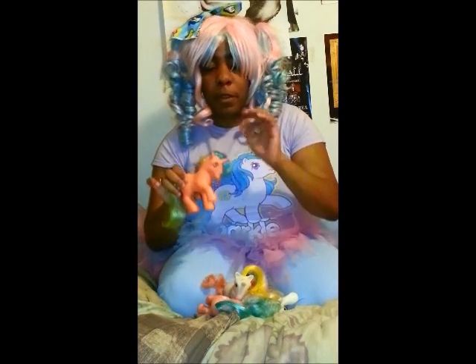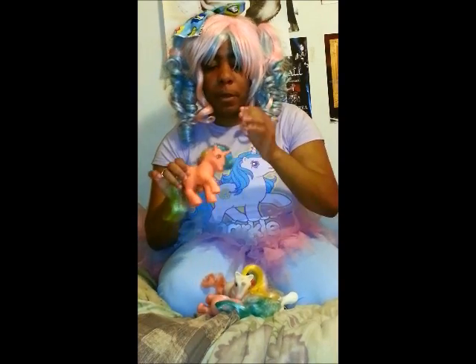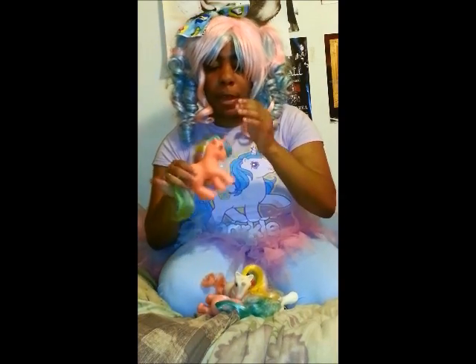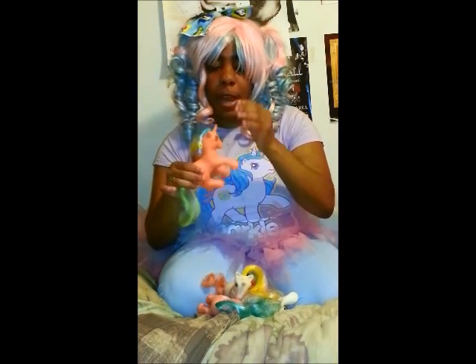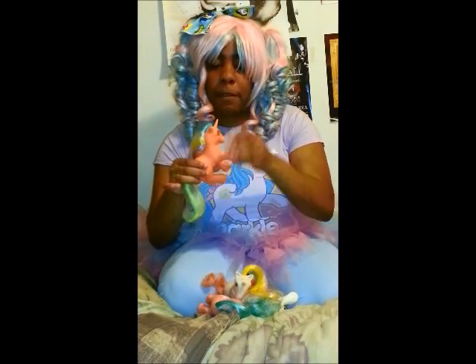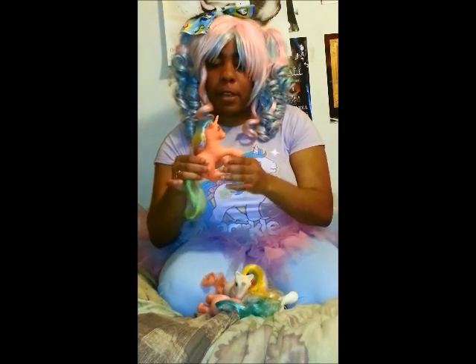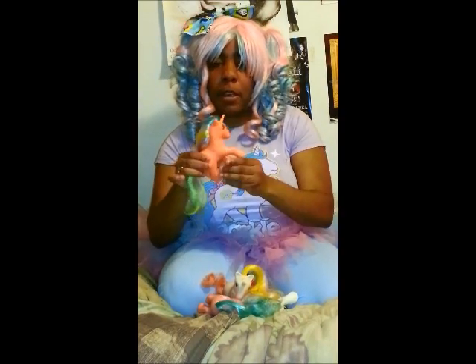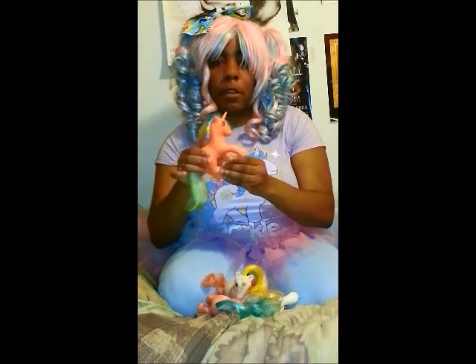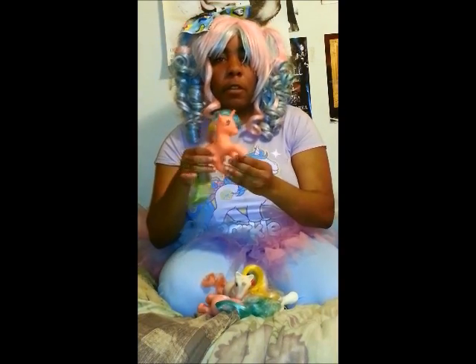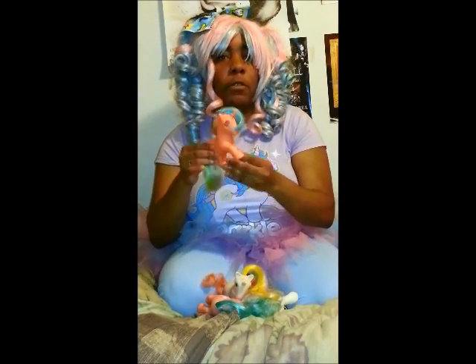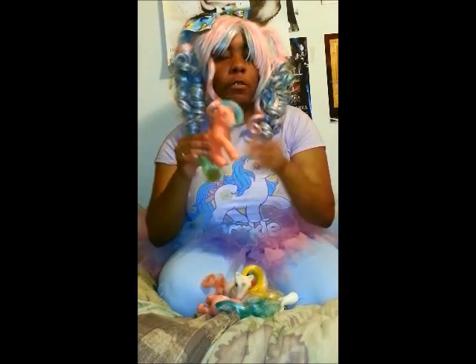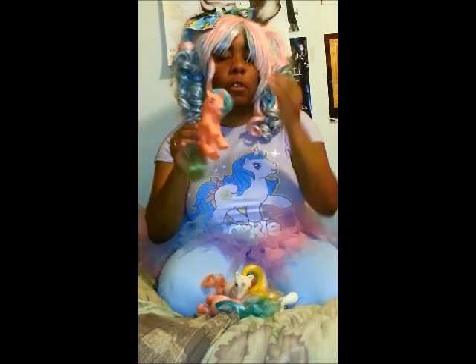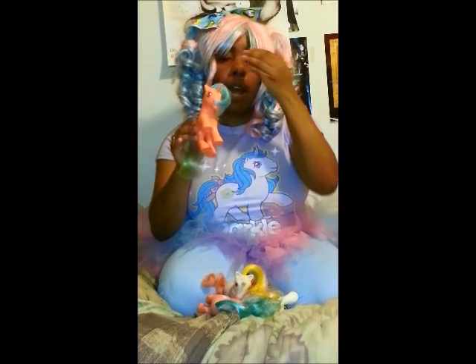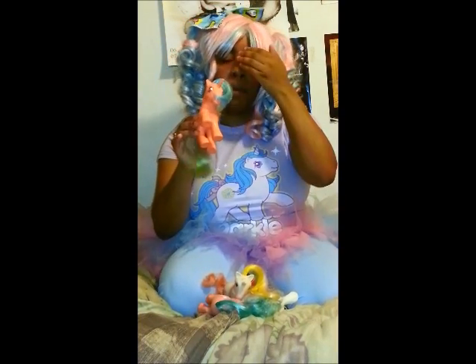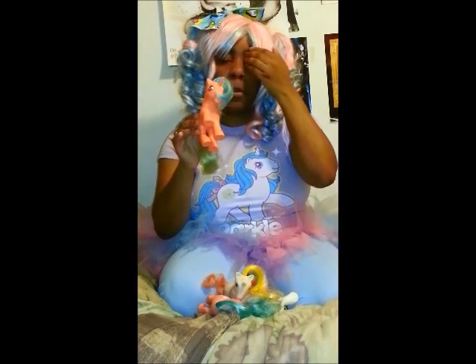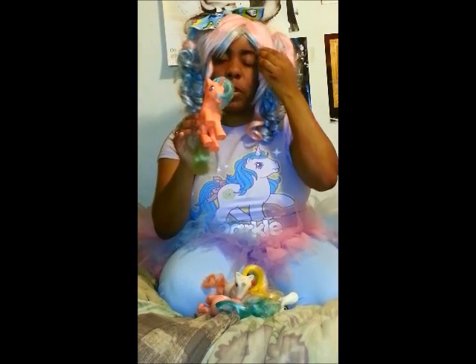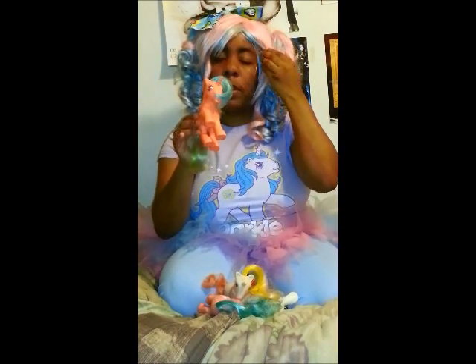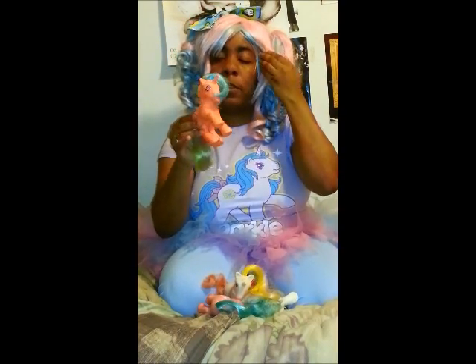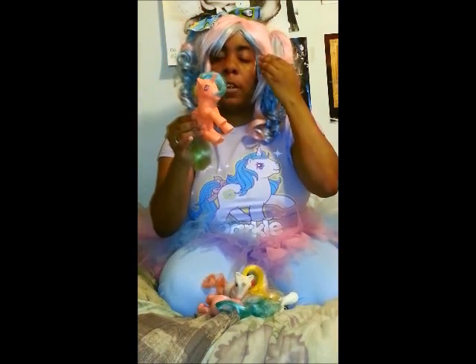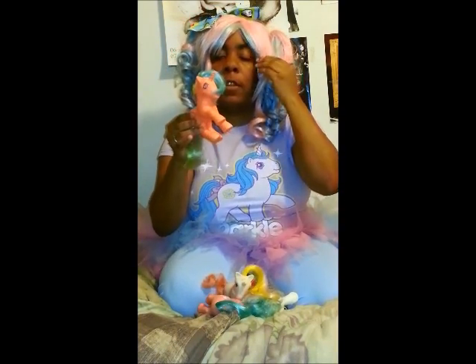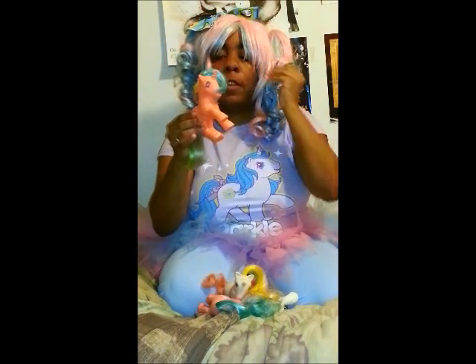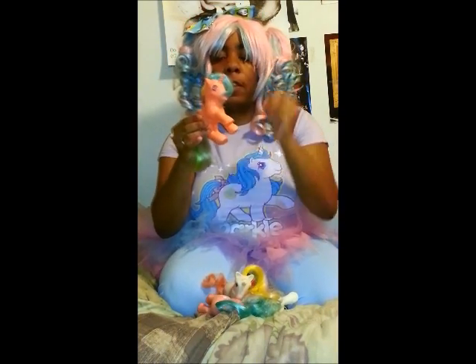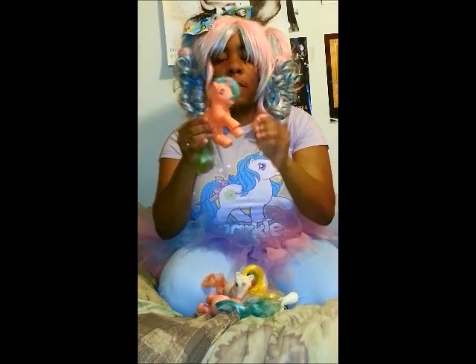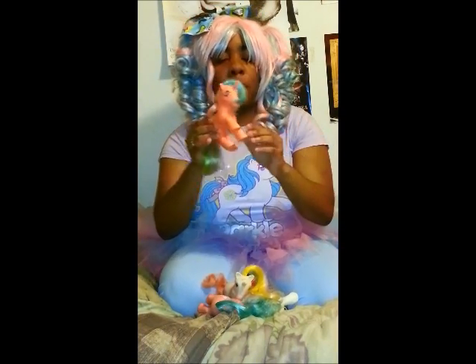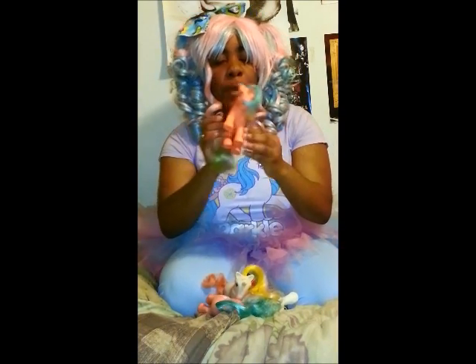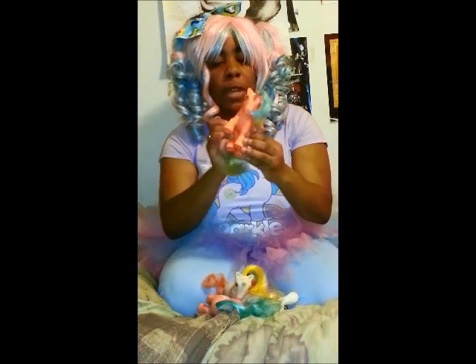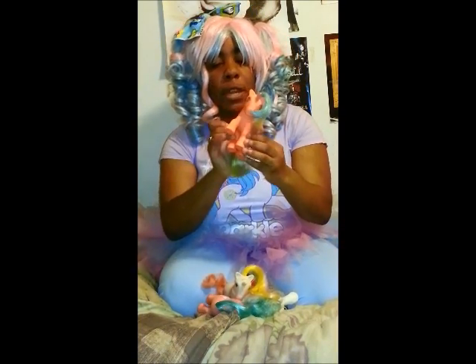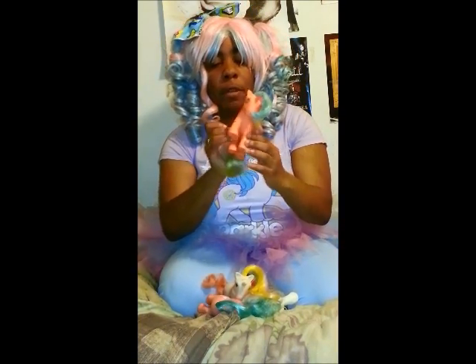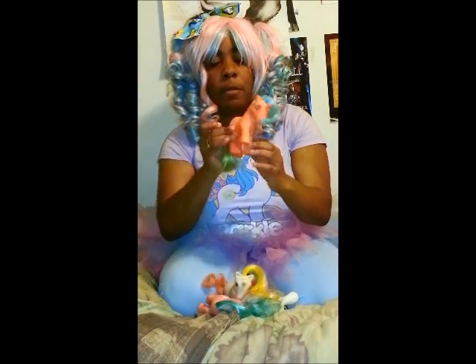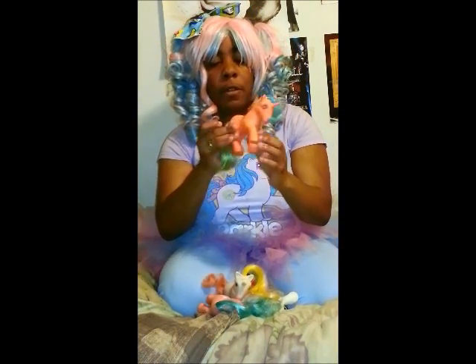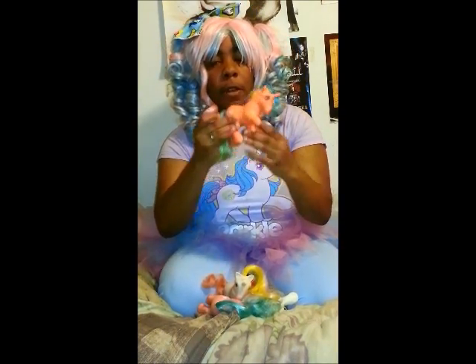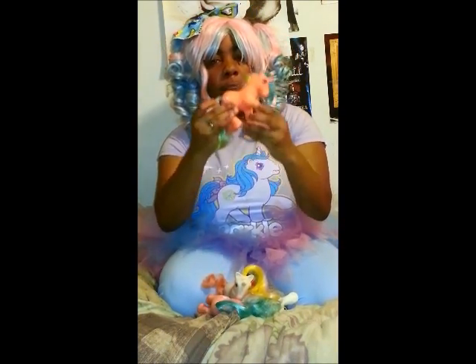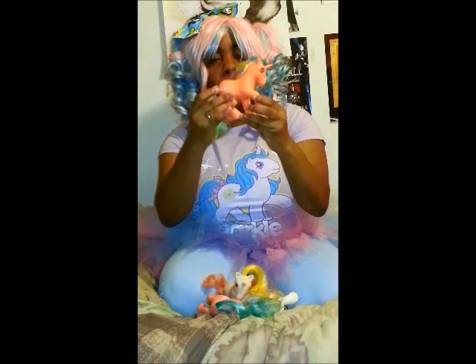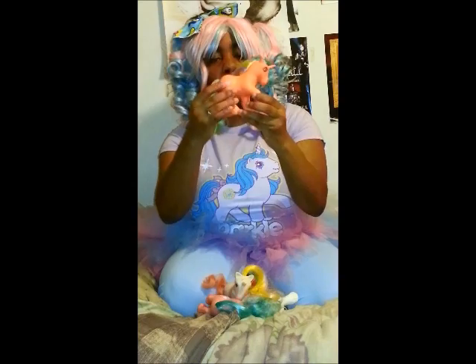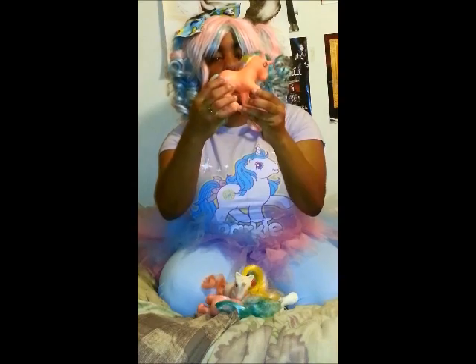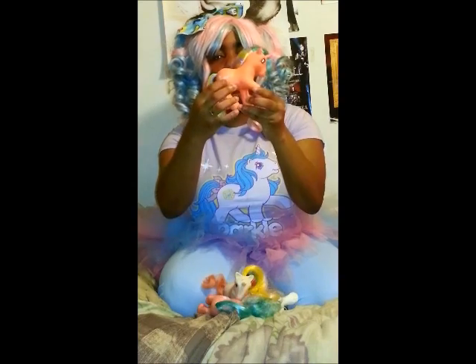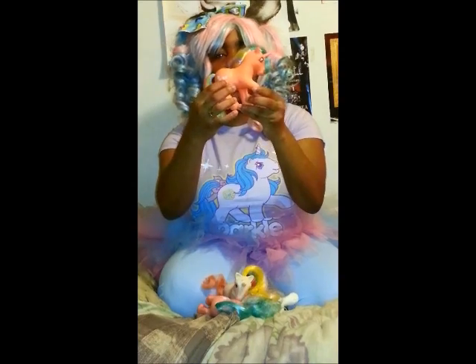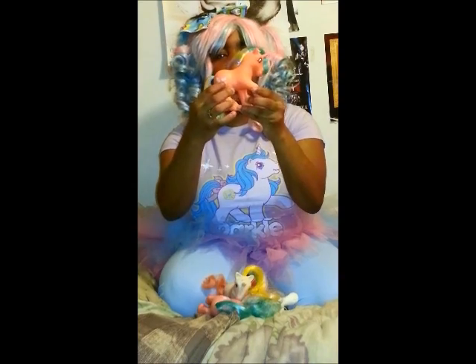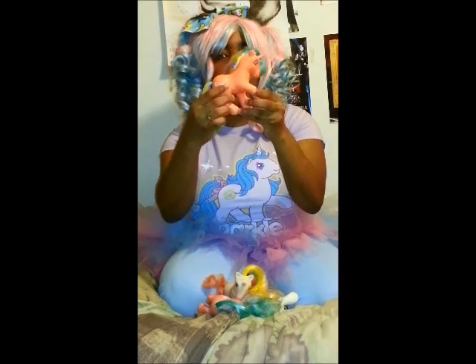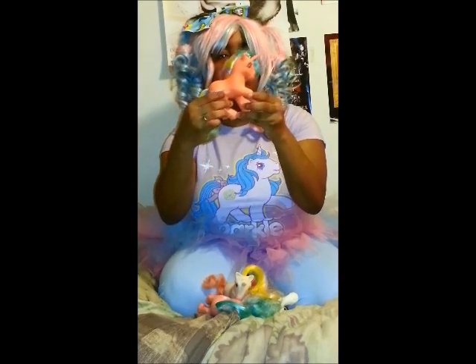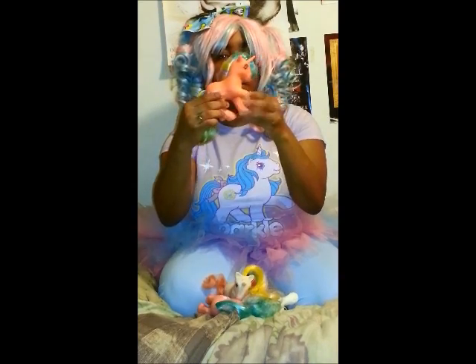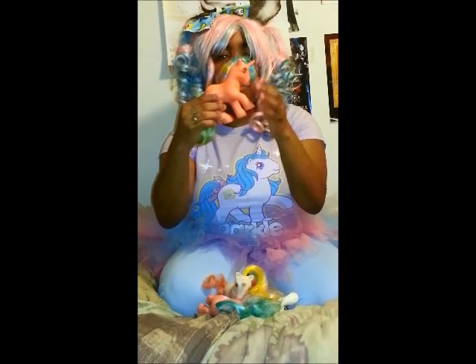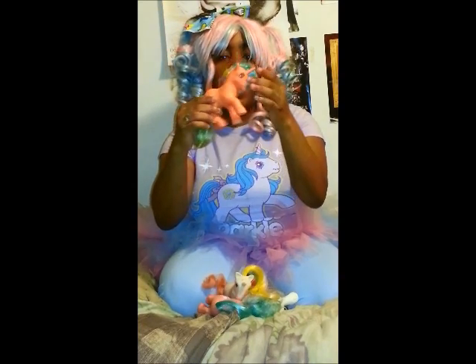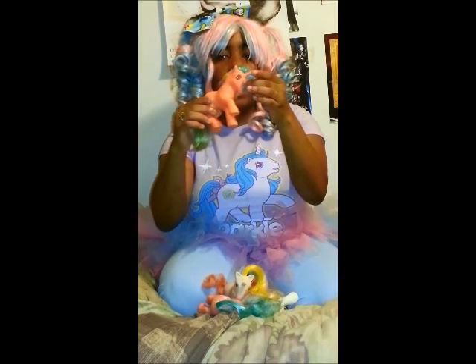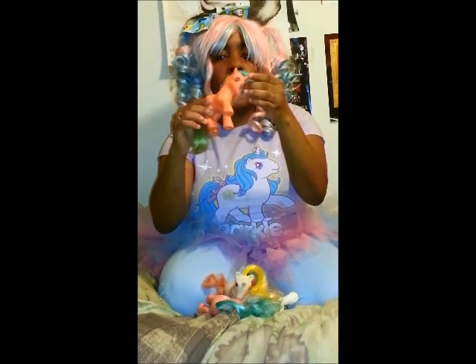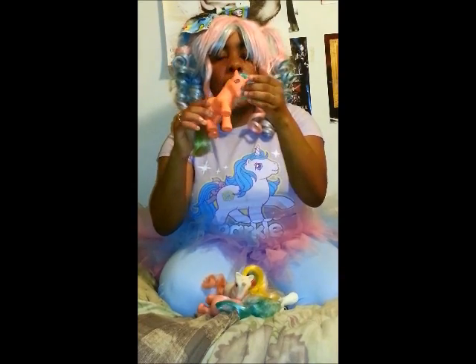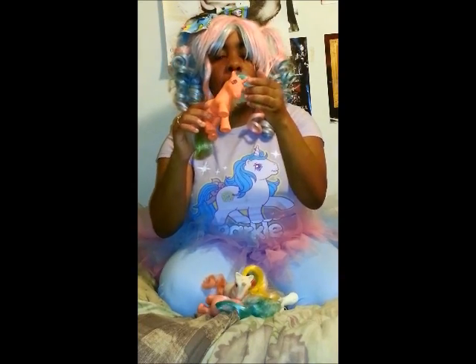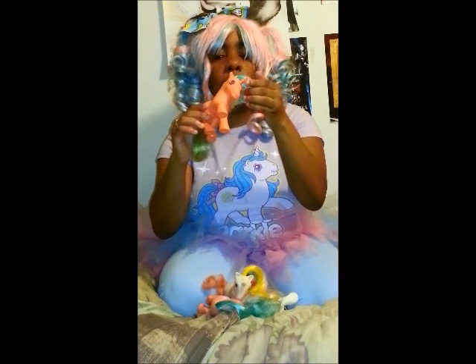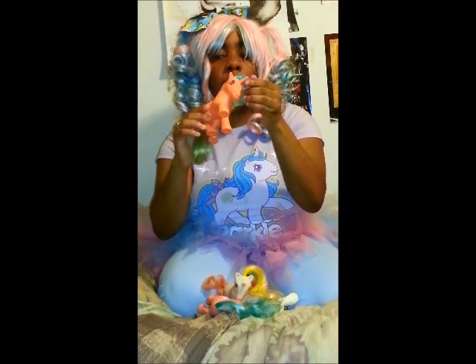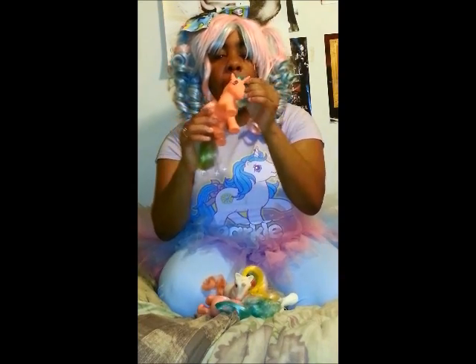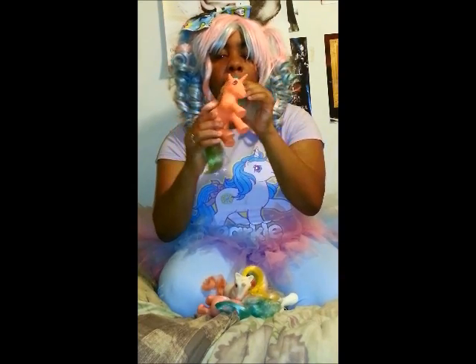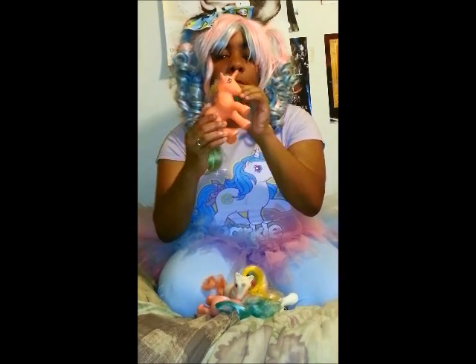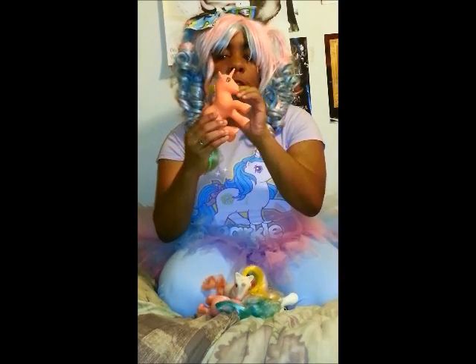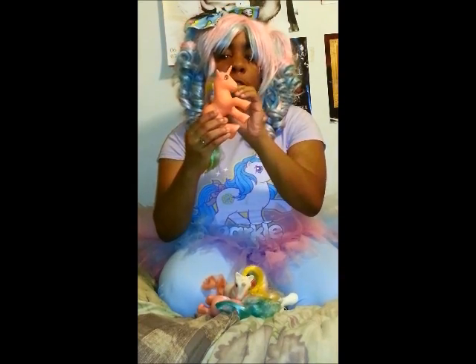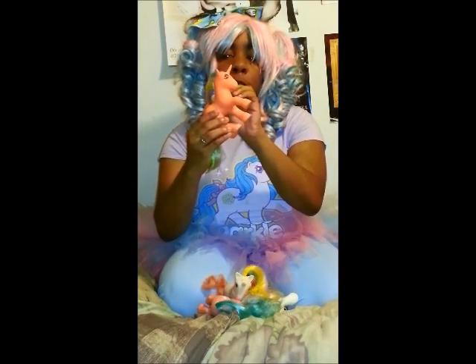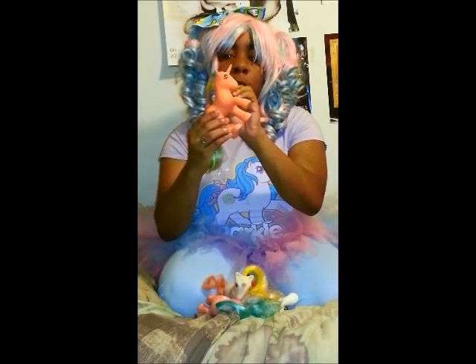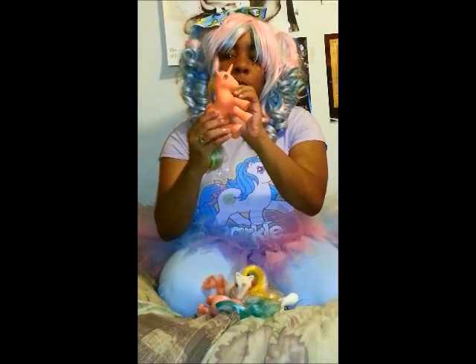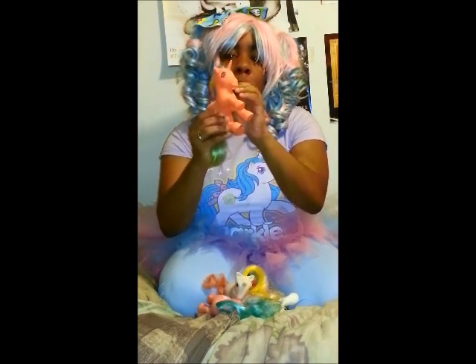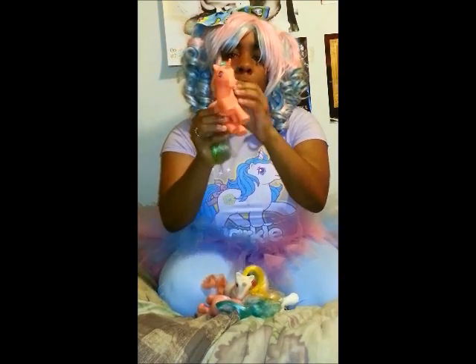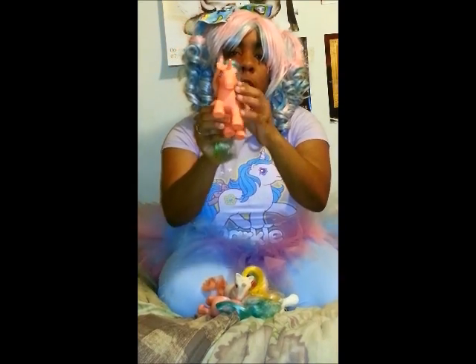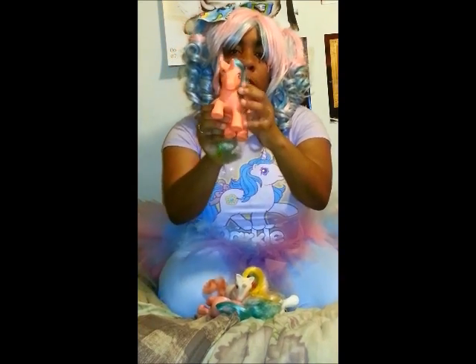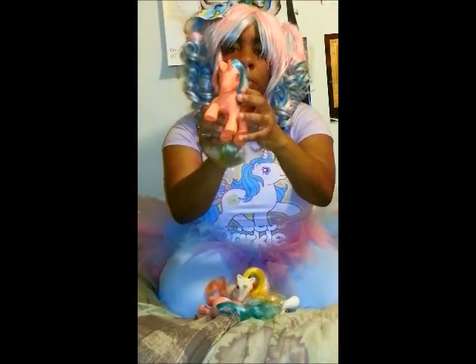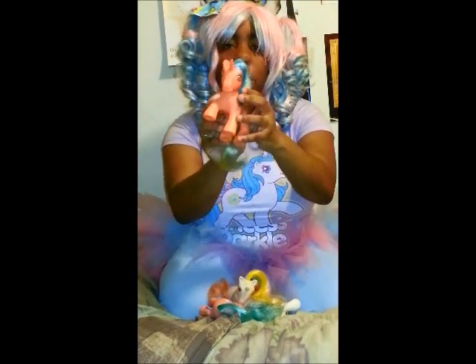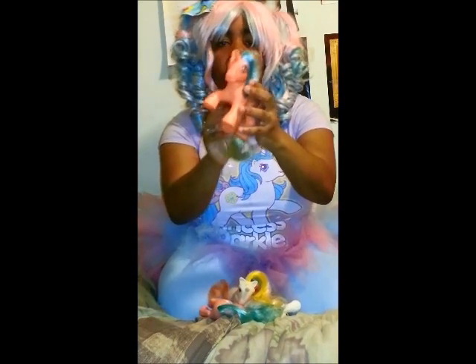Then we have the jewel eyed ponies. This is Speedy, who has roller skates, and her eyes are jewels.